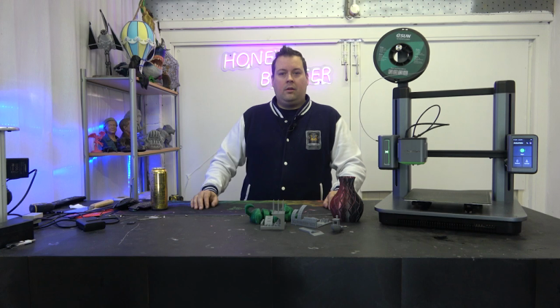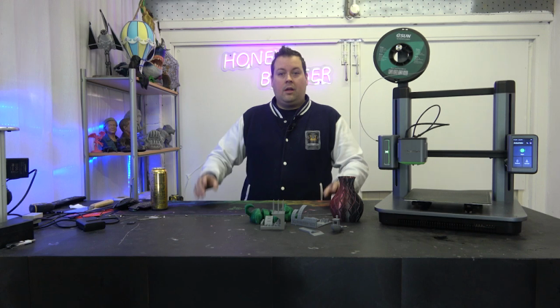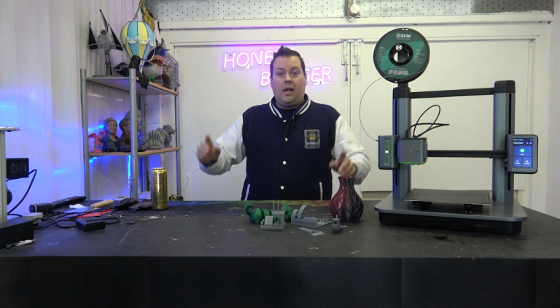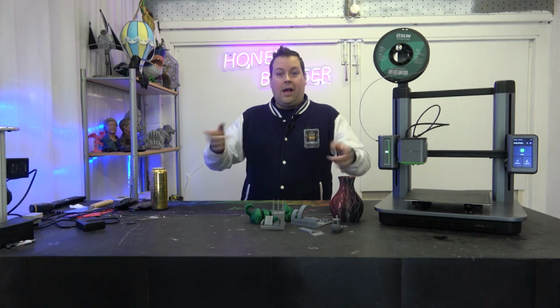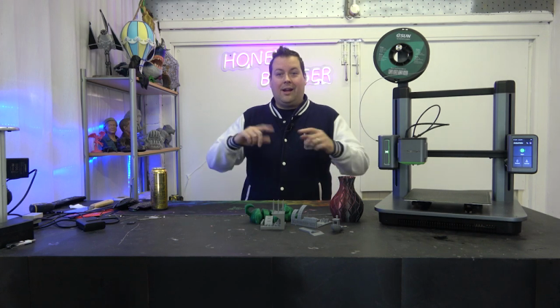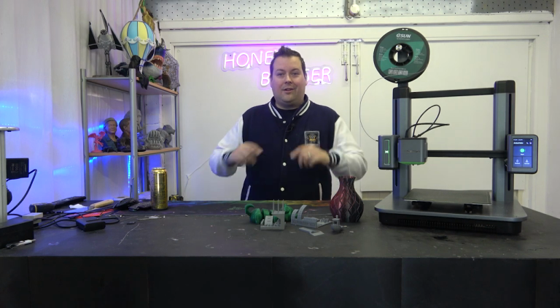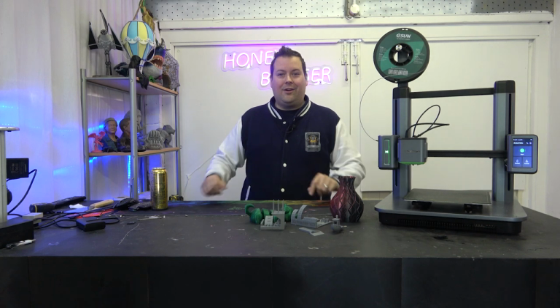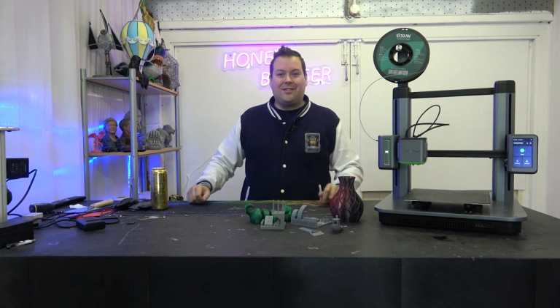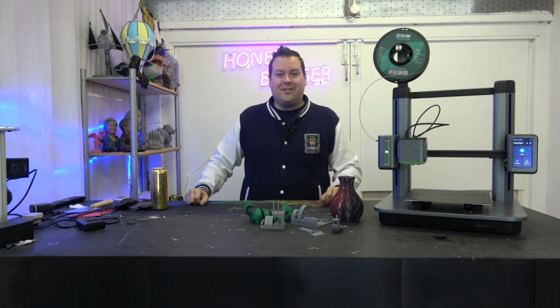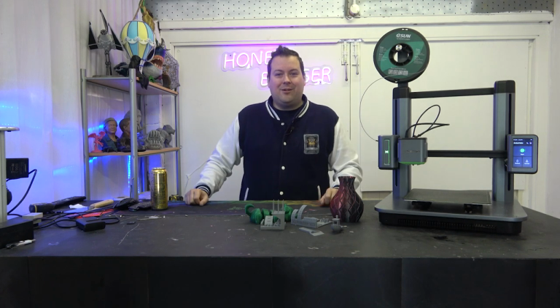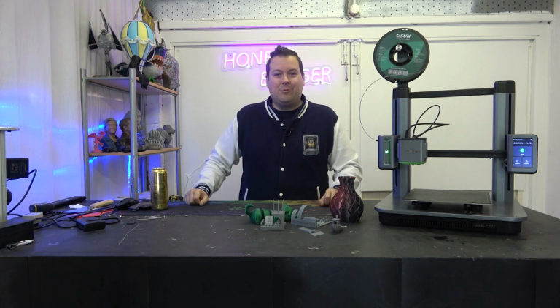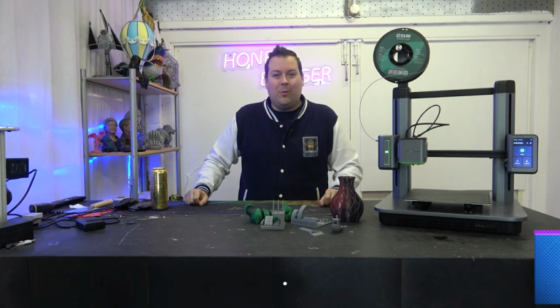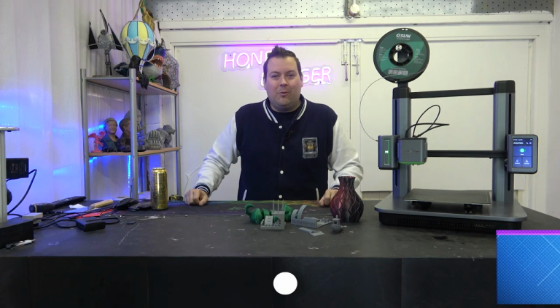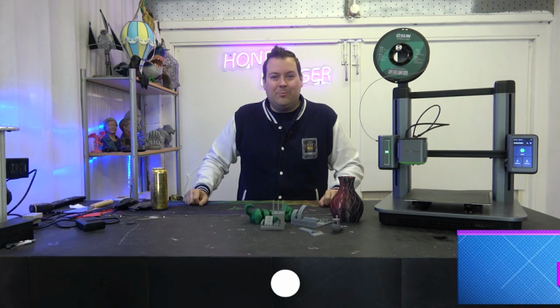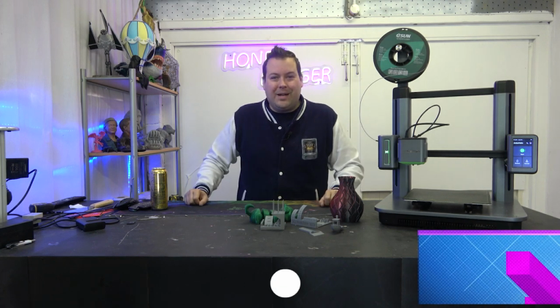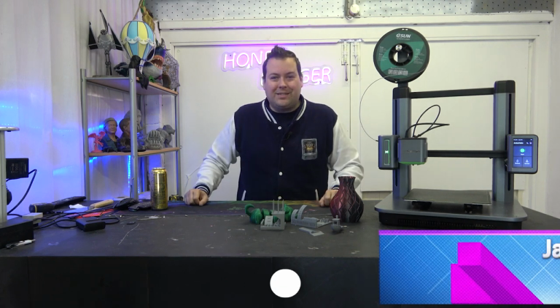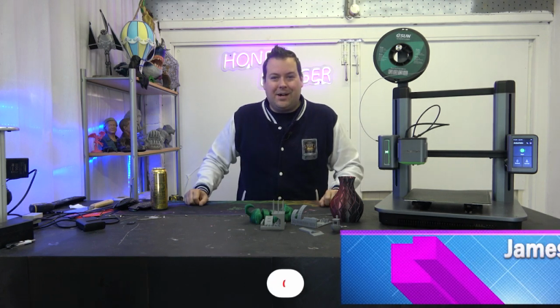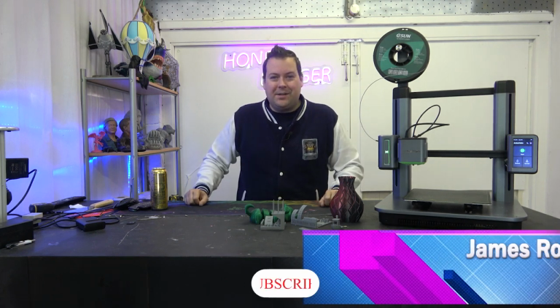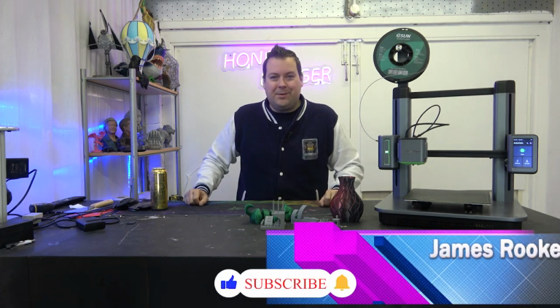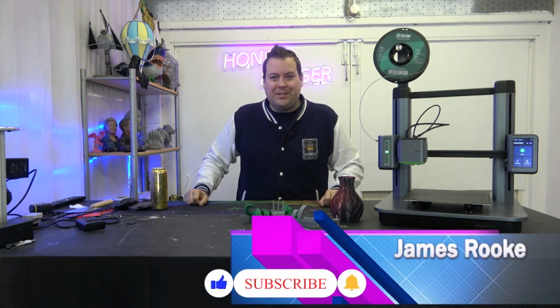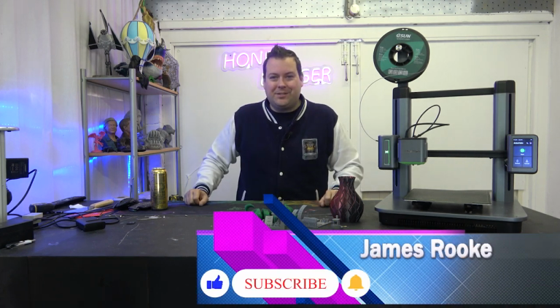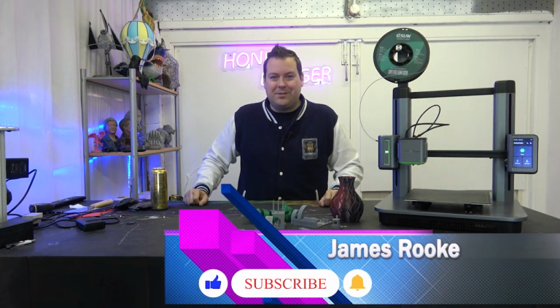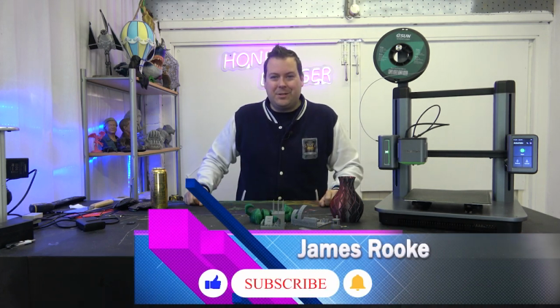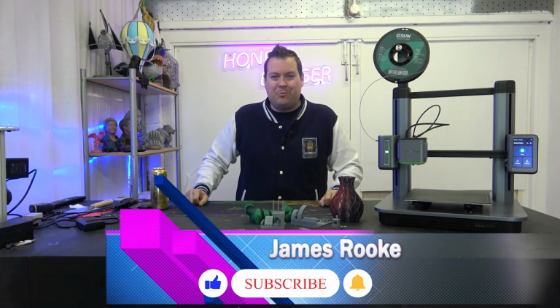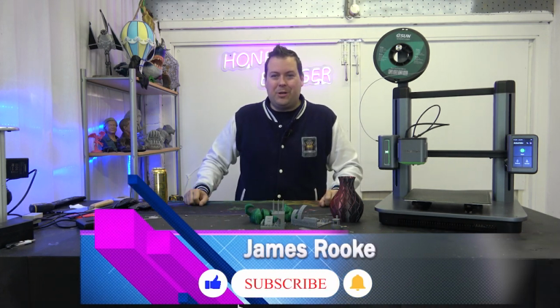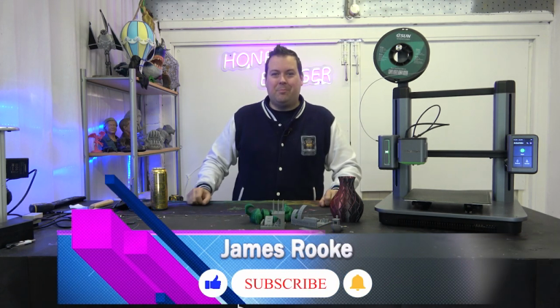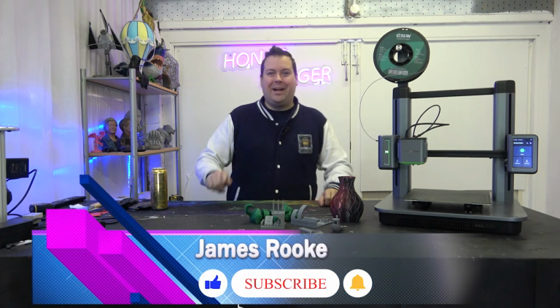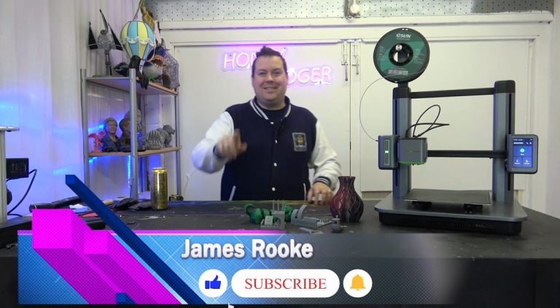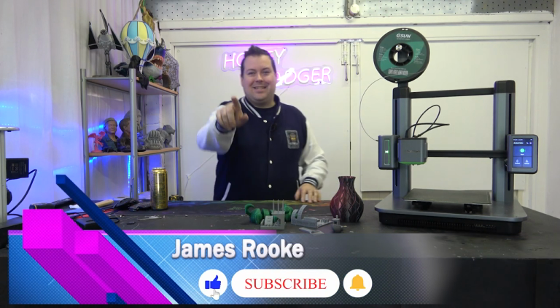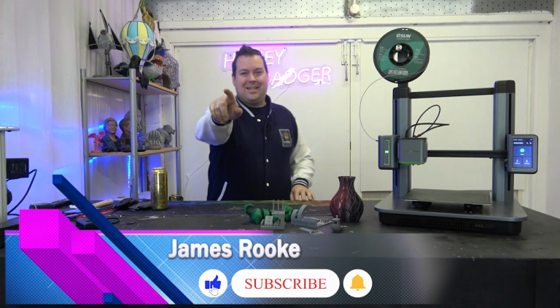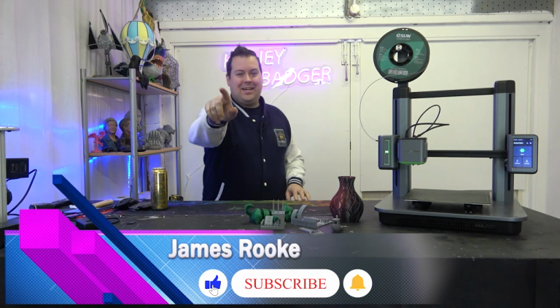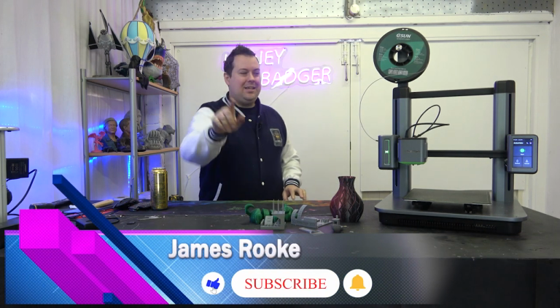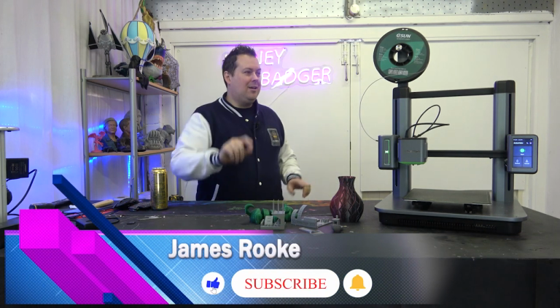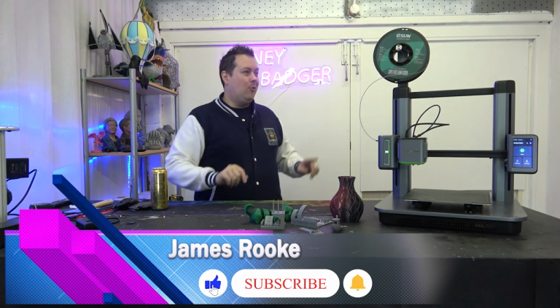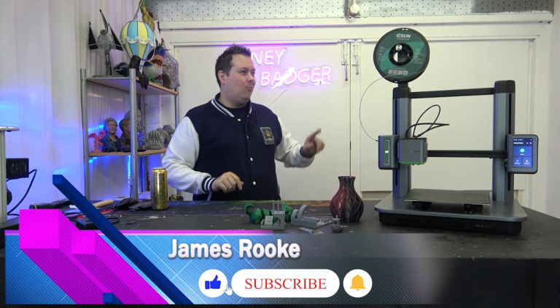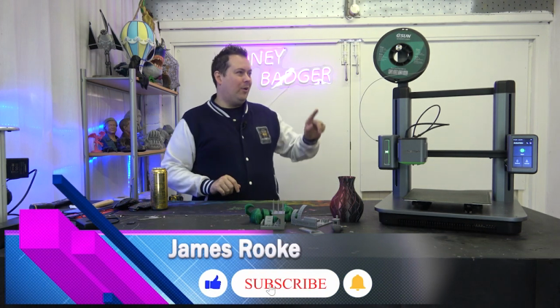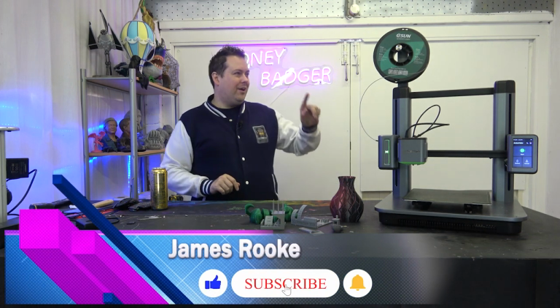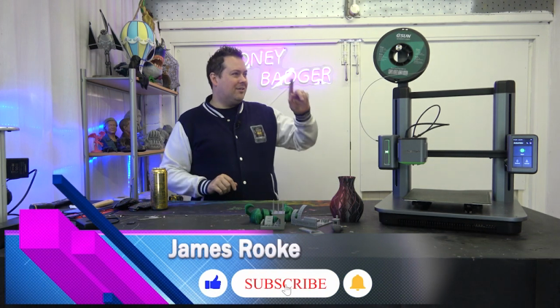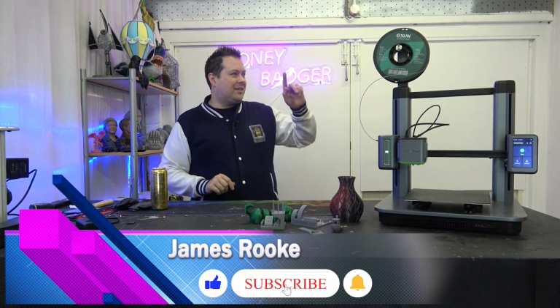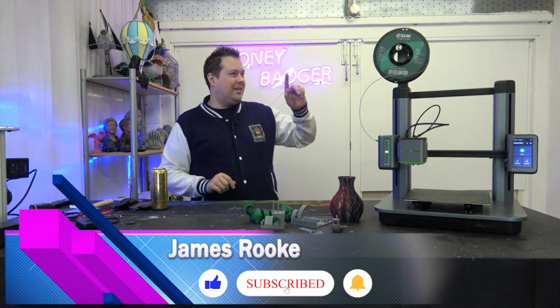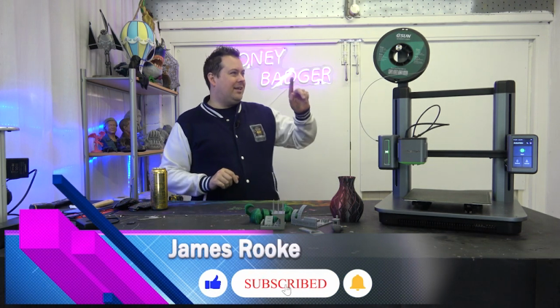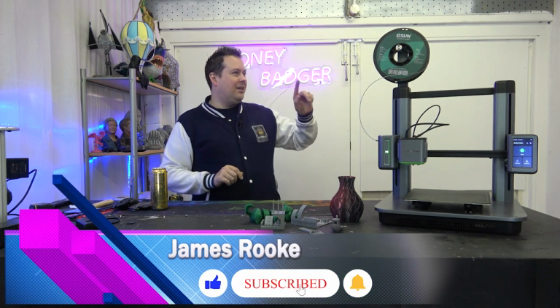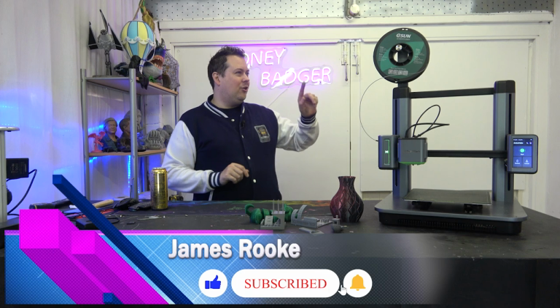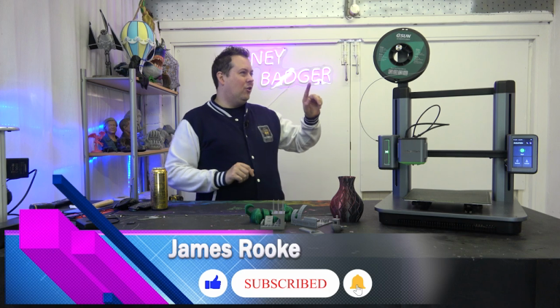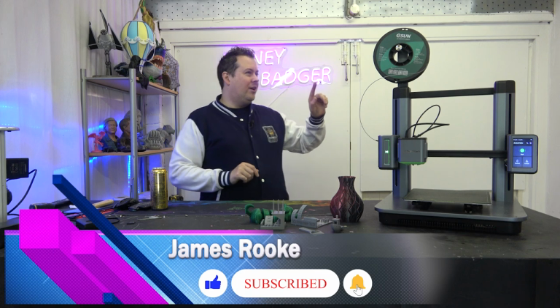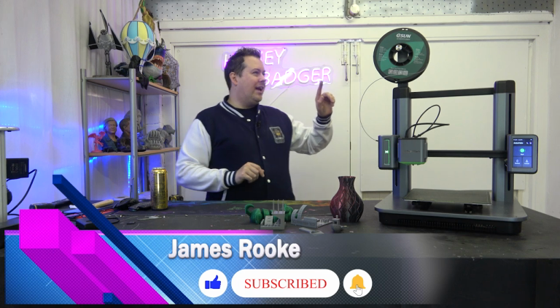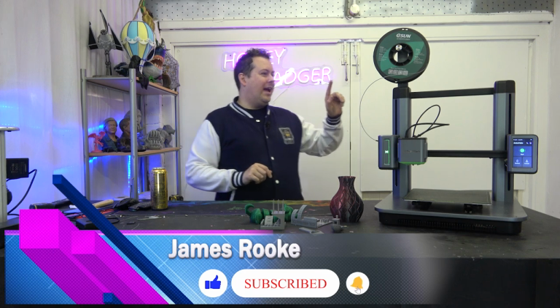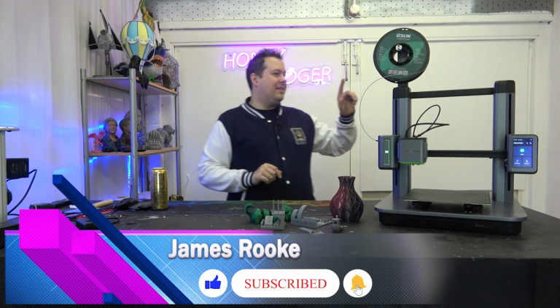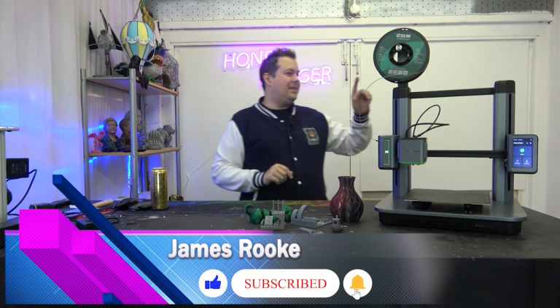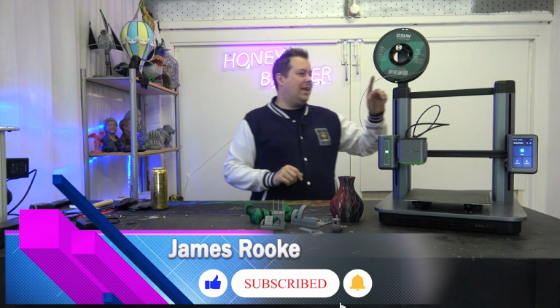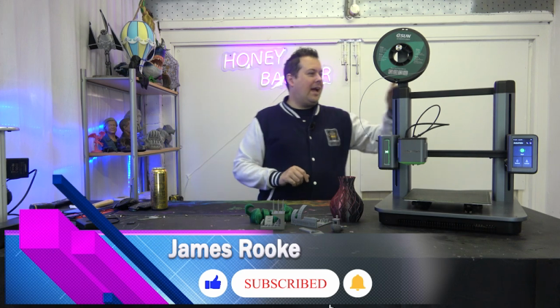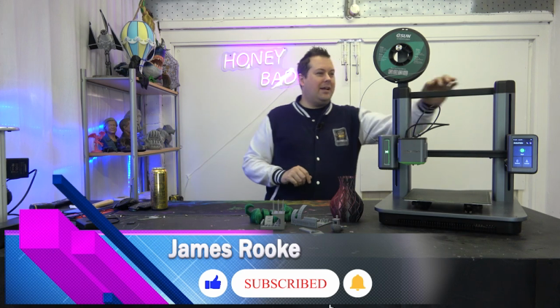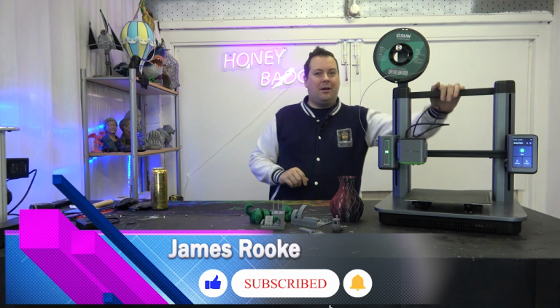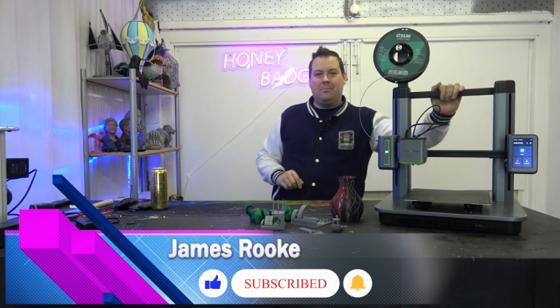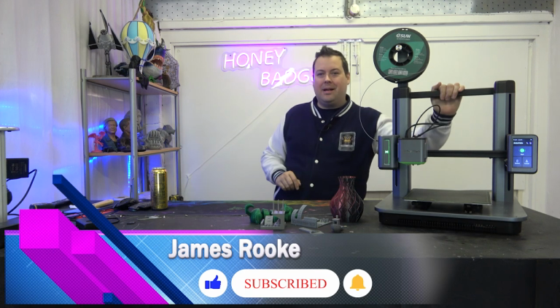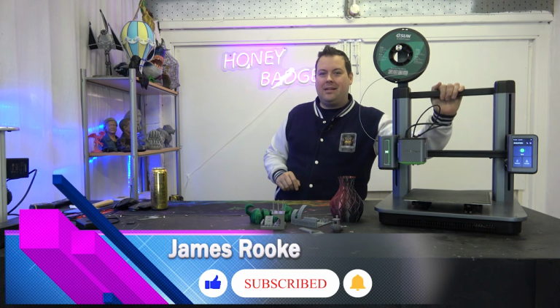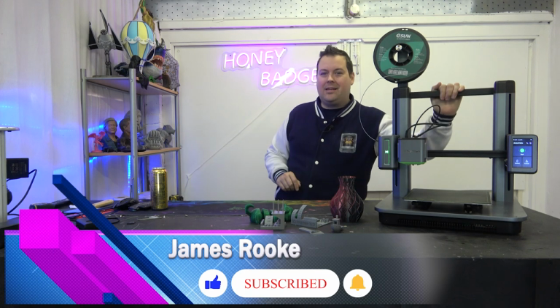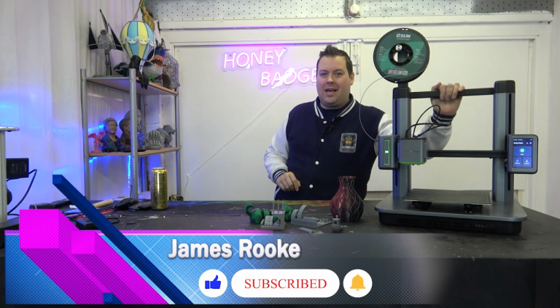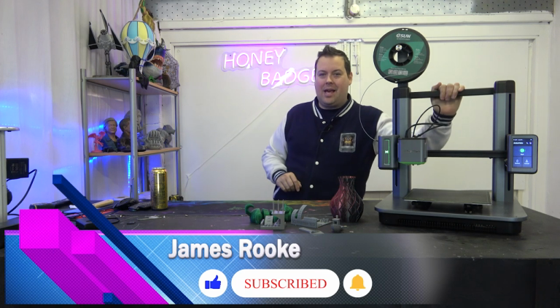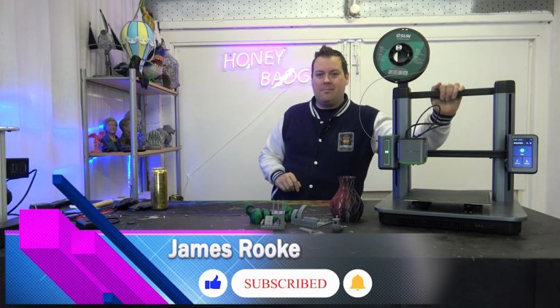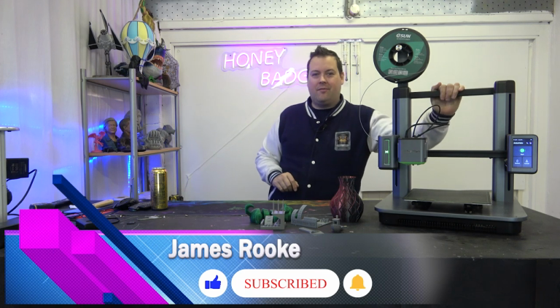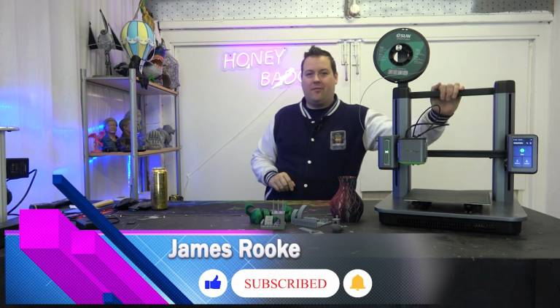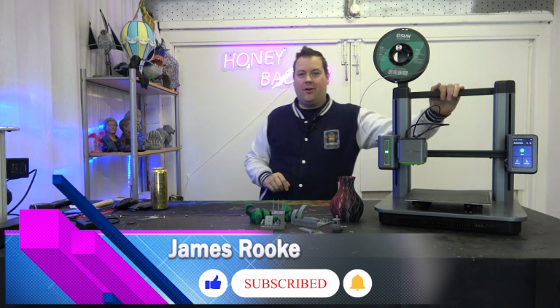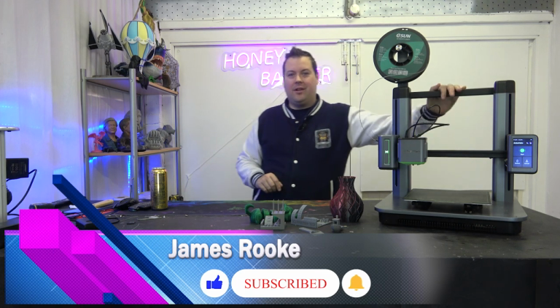Hello guys and doles, welcome back to Honey Badger 3D Print and Paint. Today we are taking a look at the Anker Make M5.